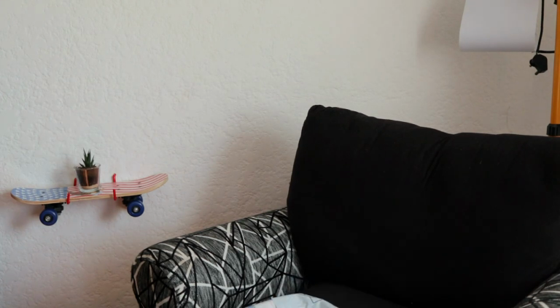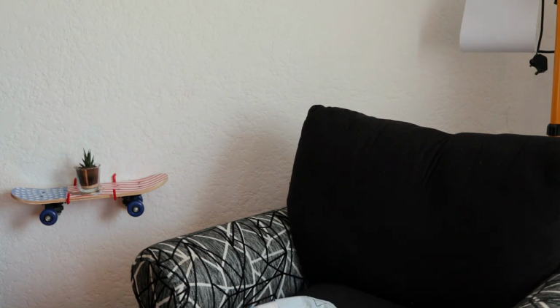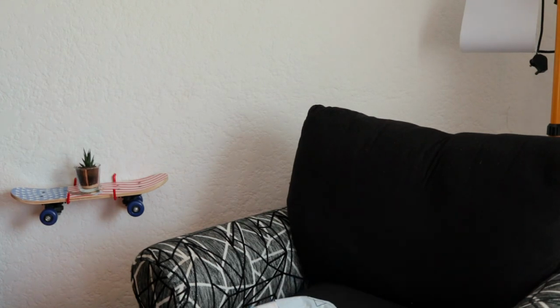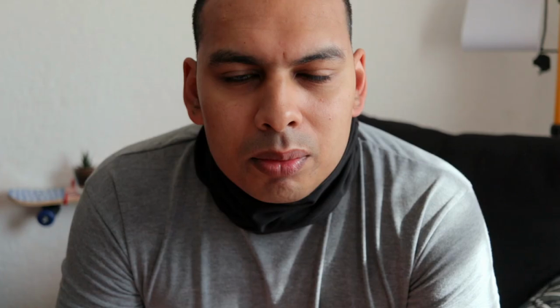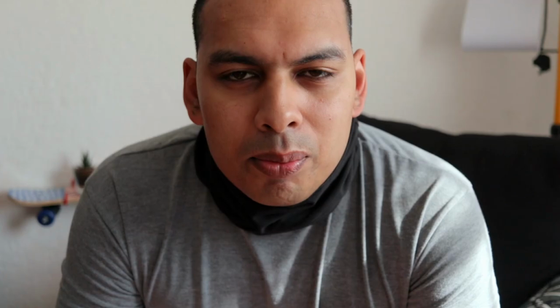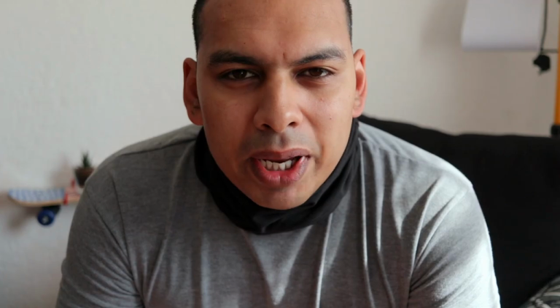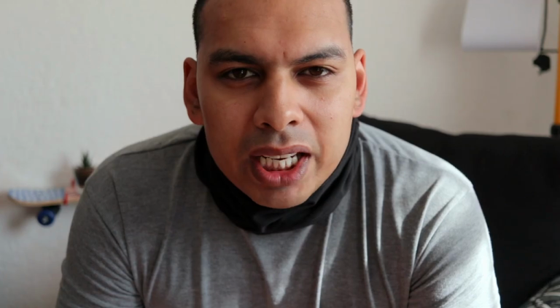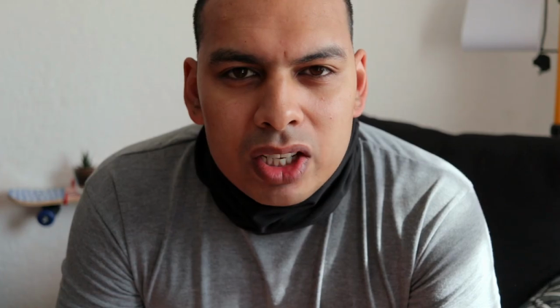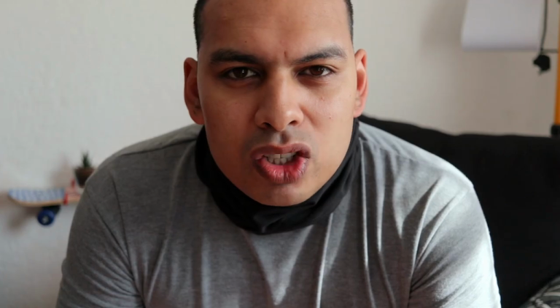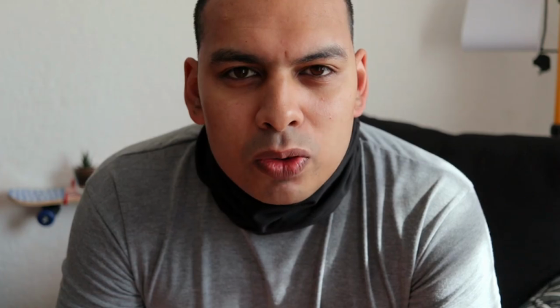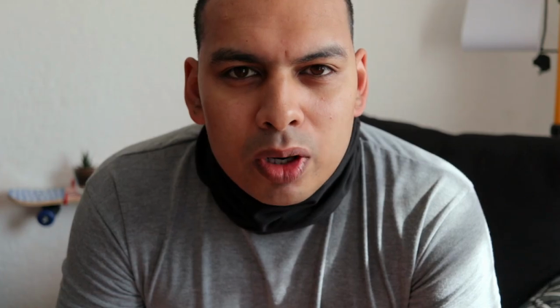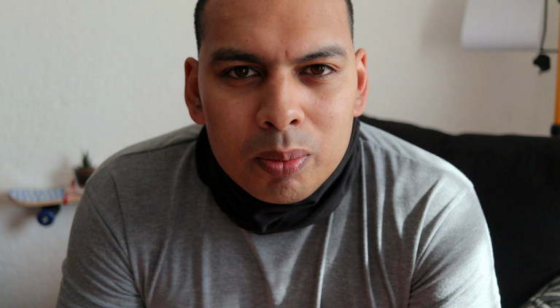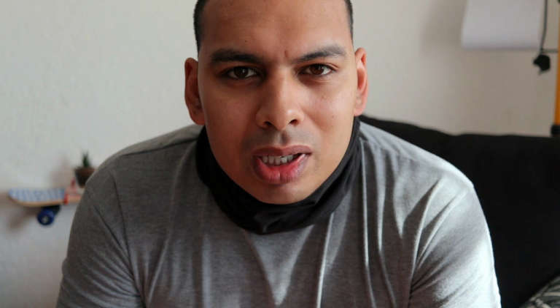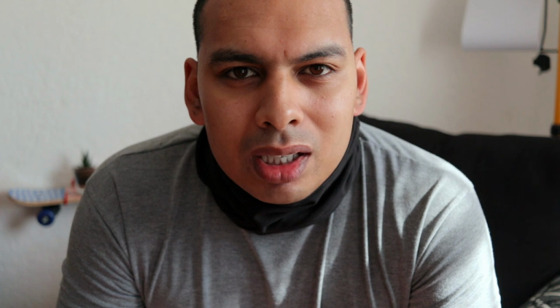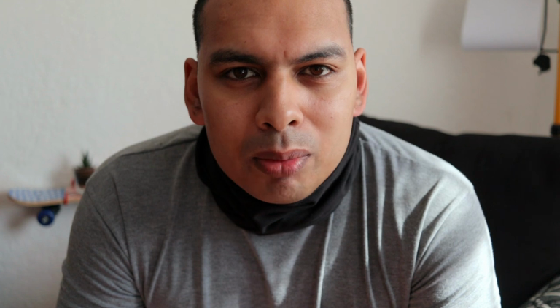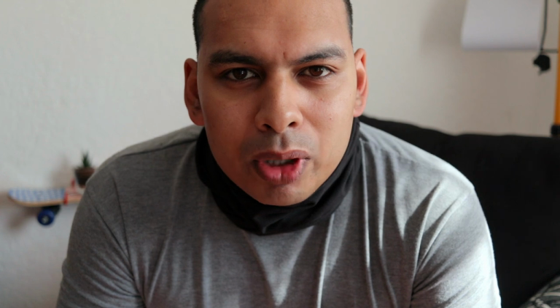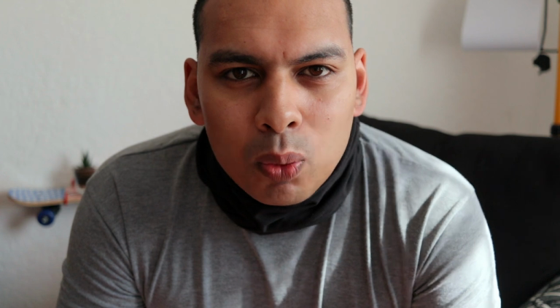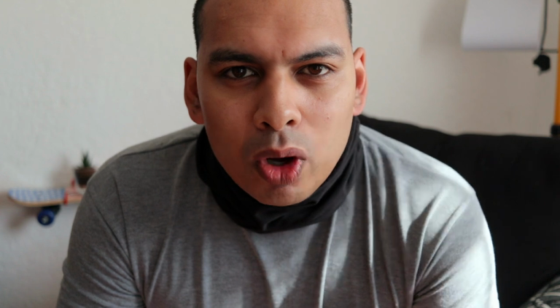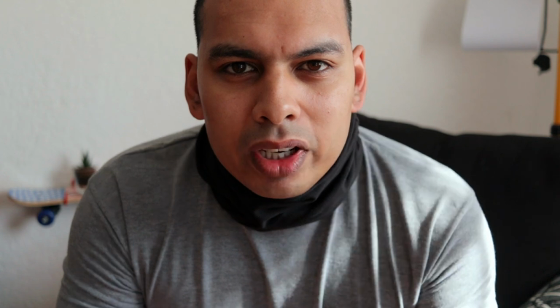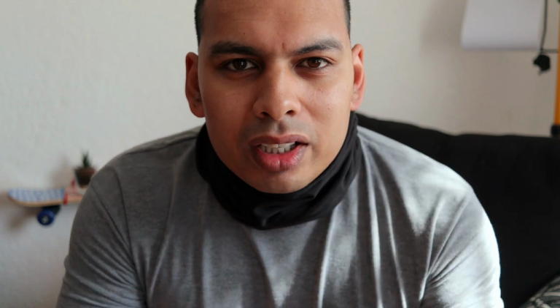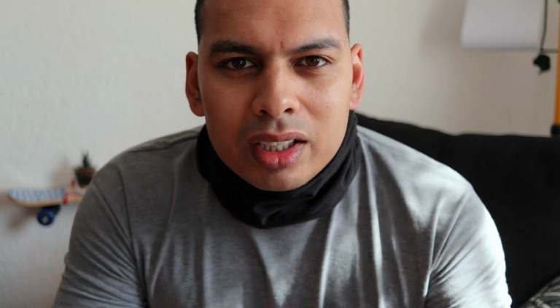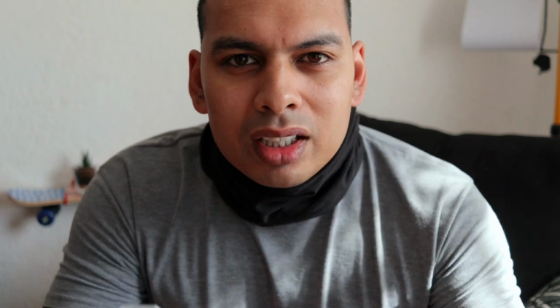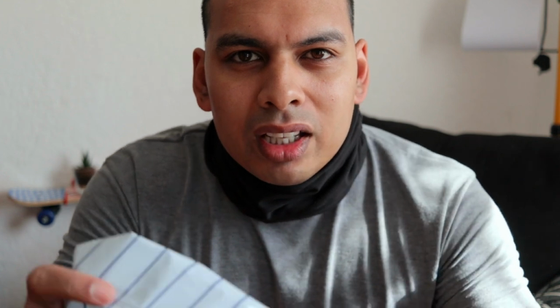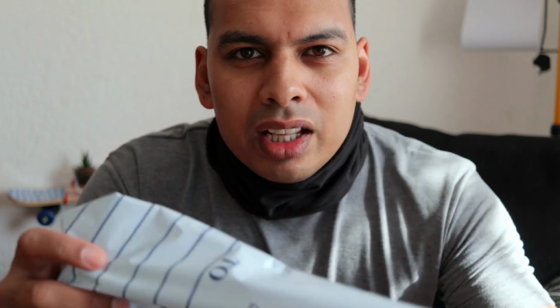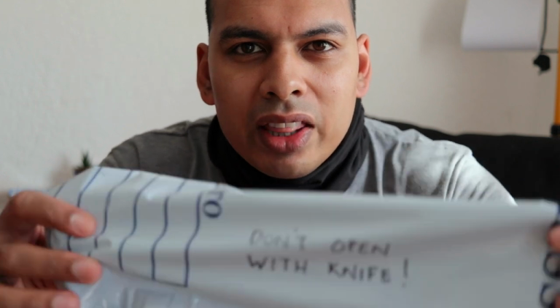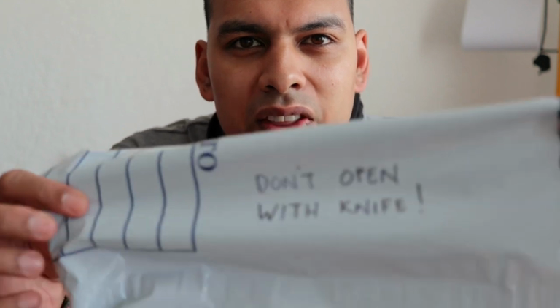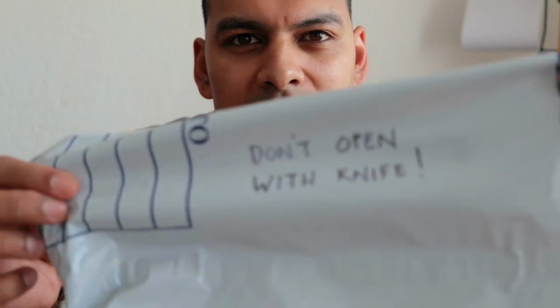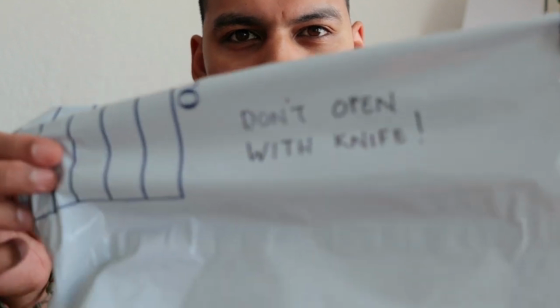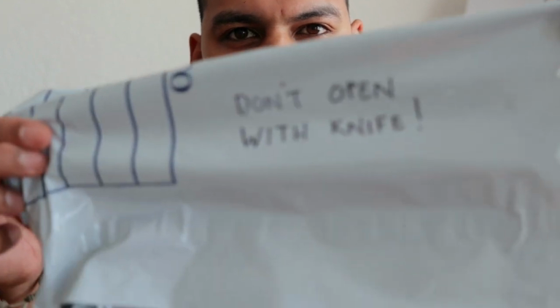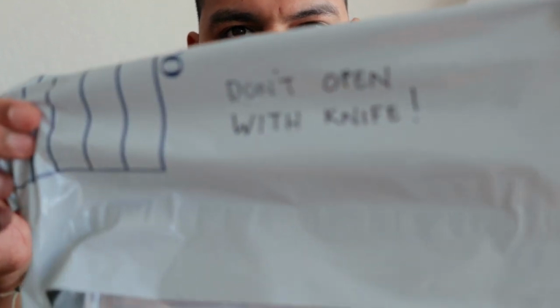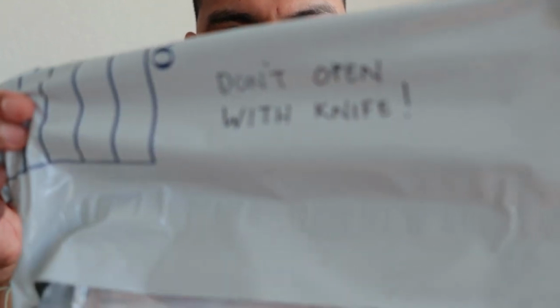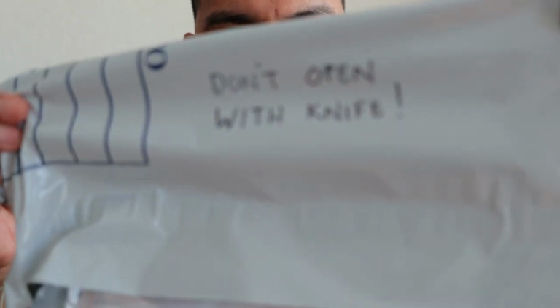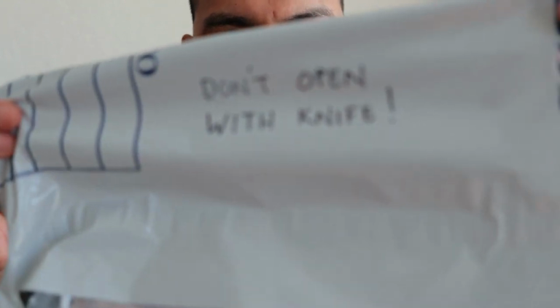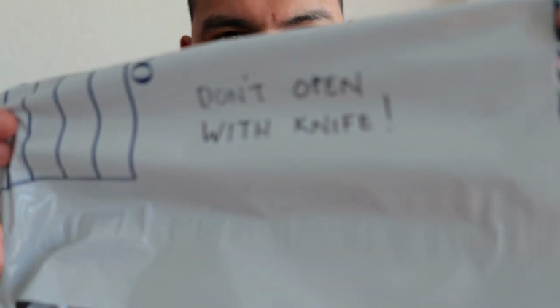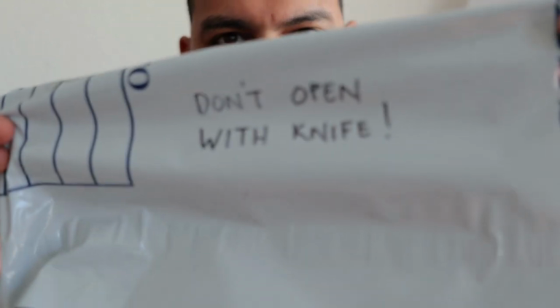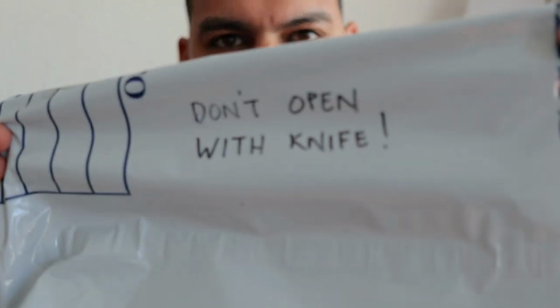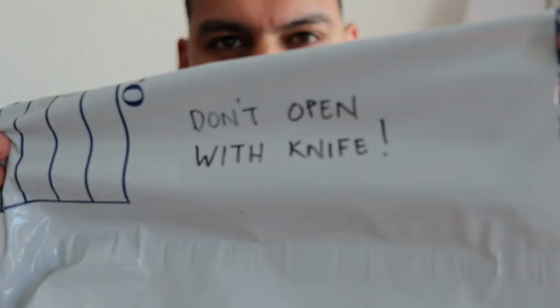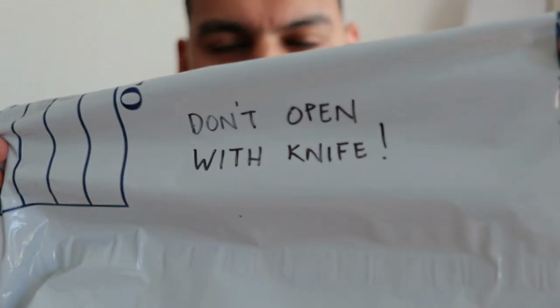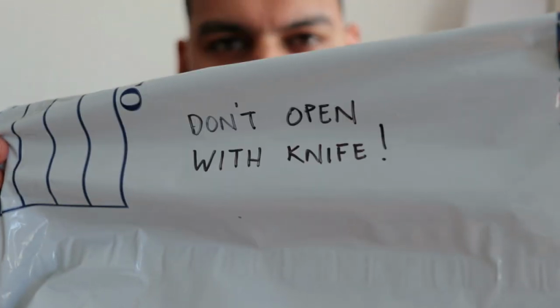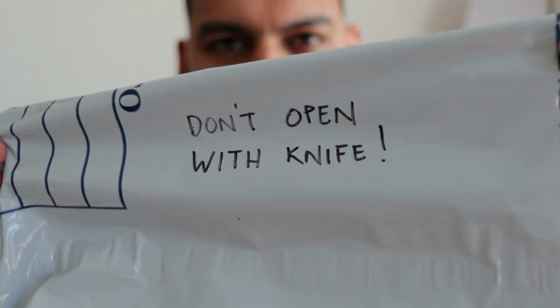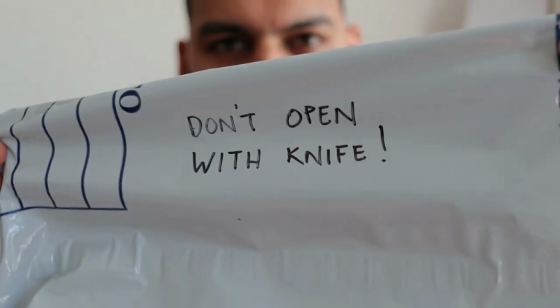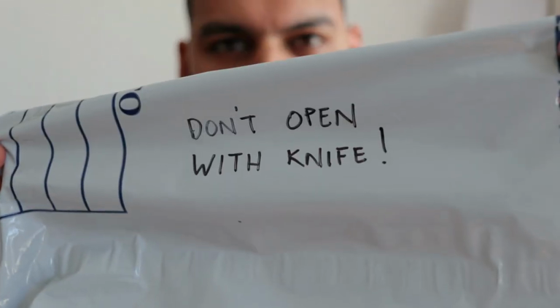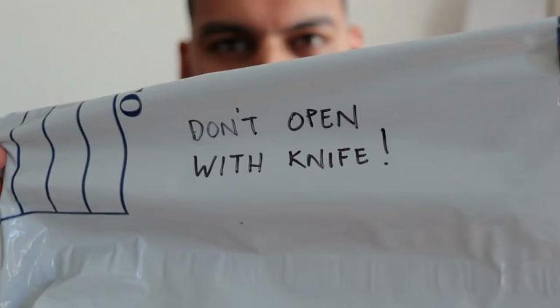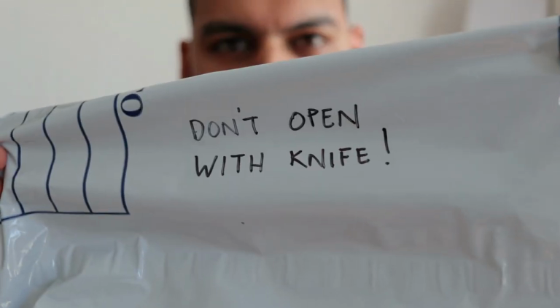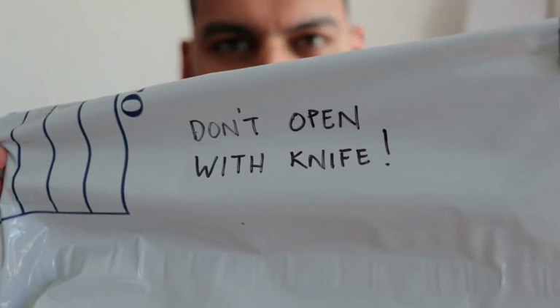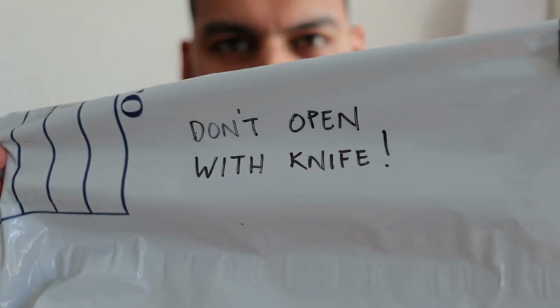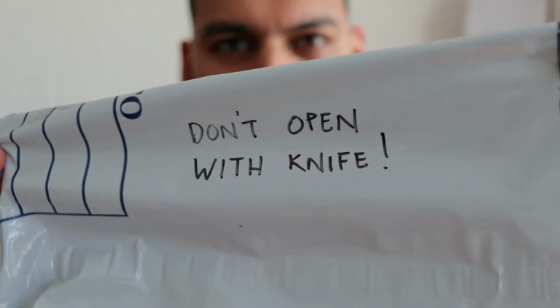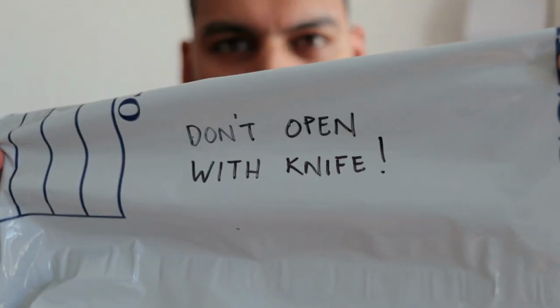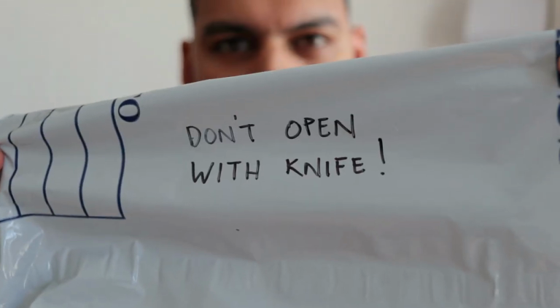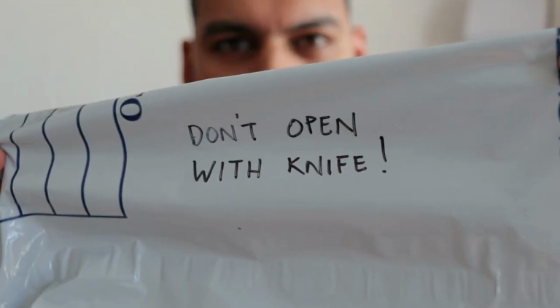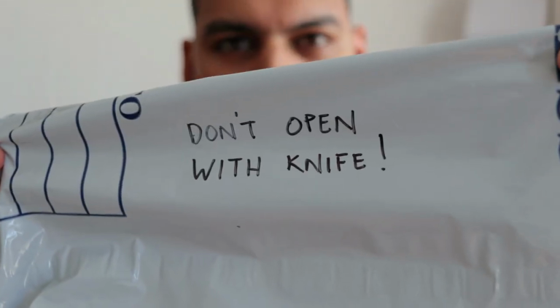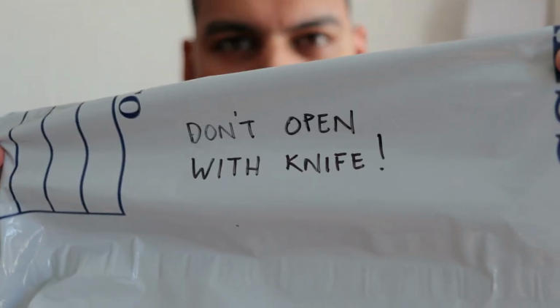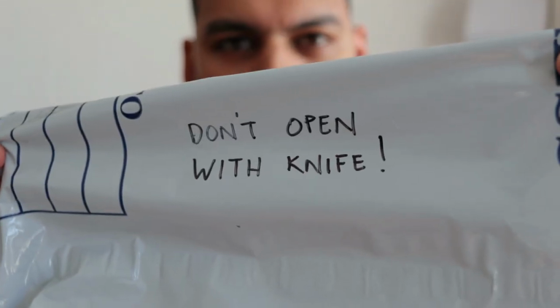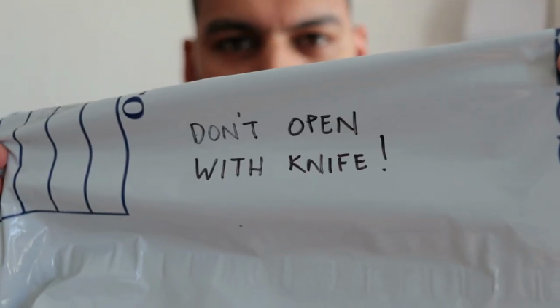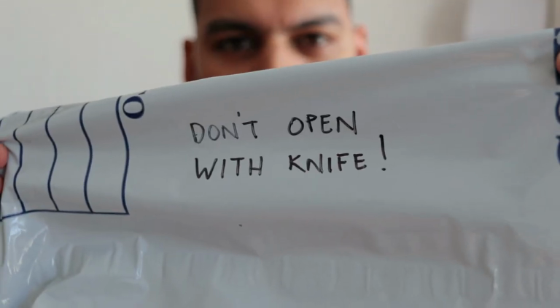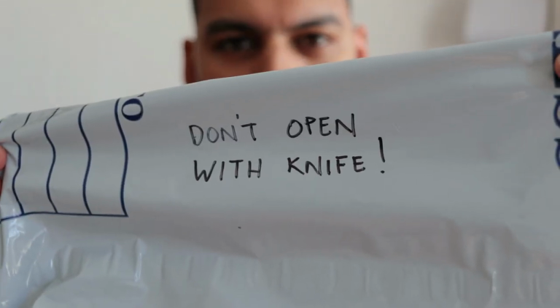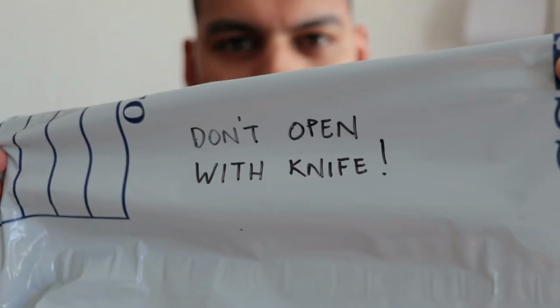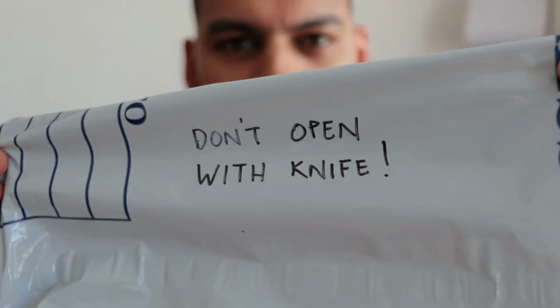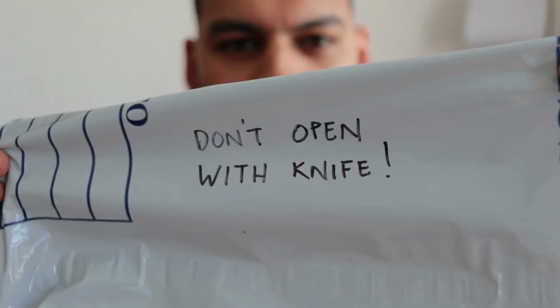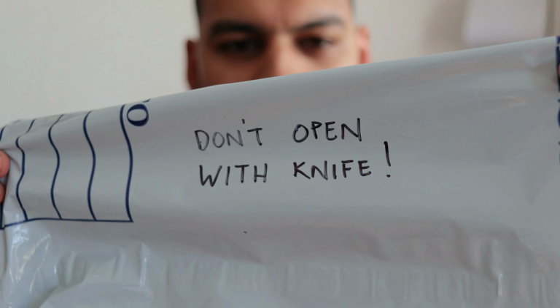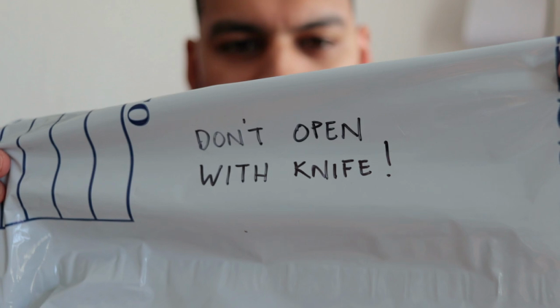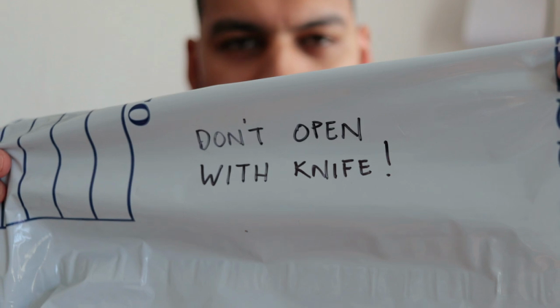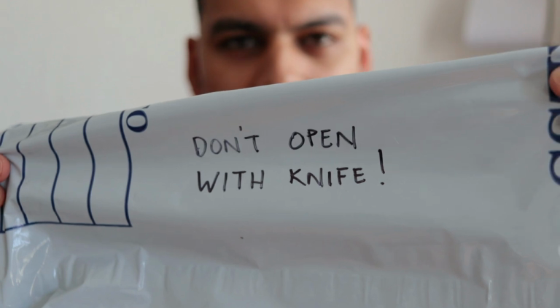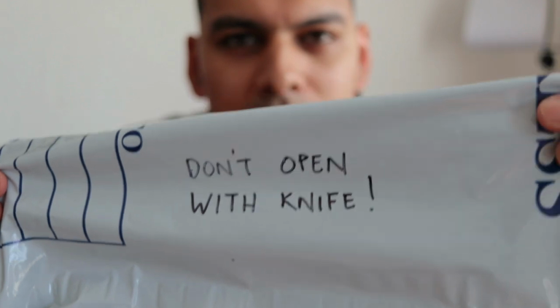Package from Urban Warrior. This package says don't open with knife.